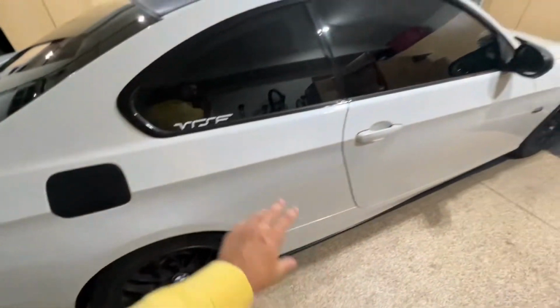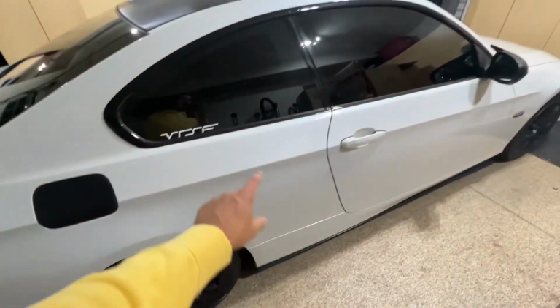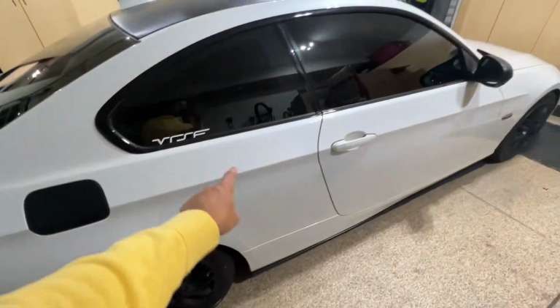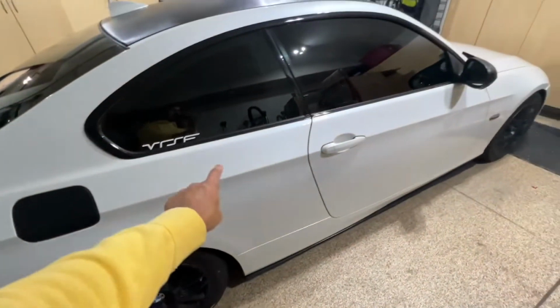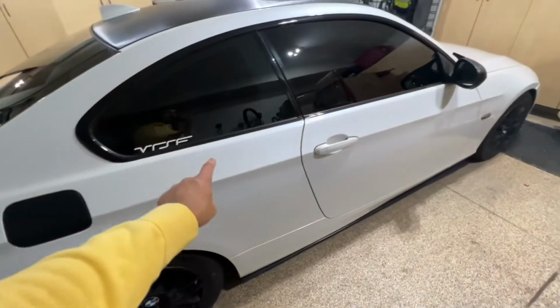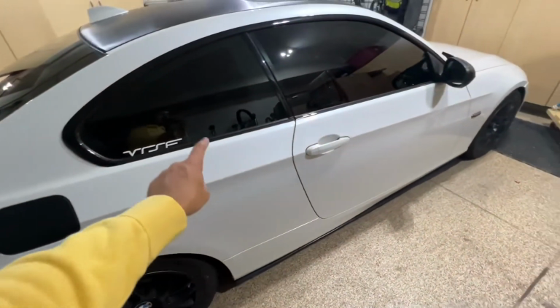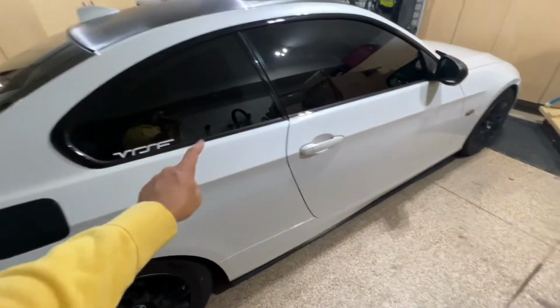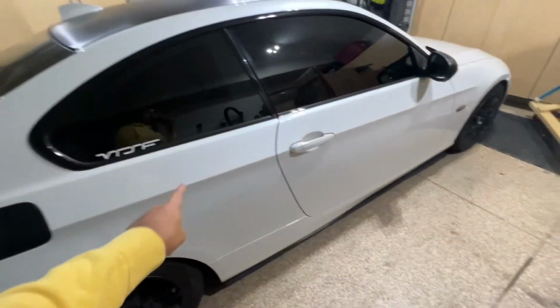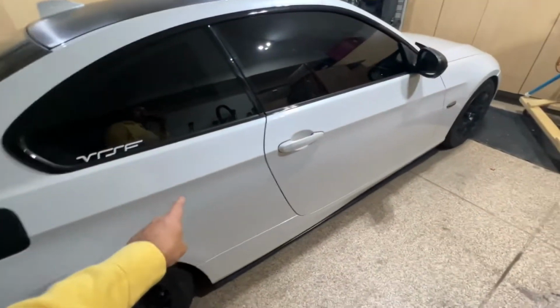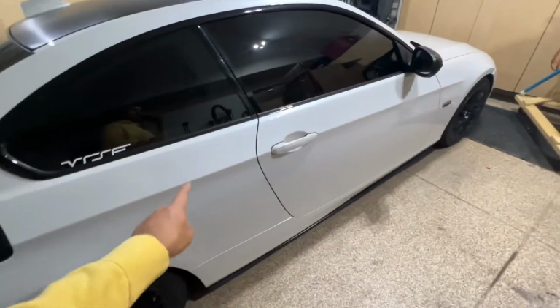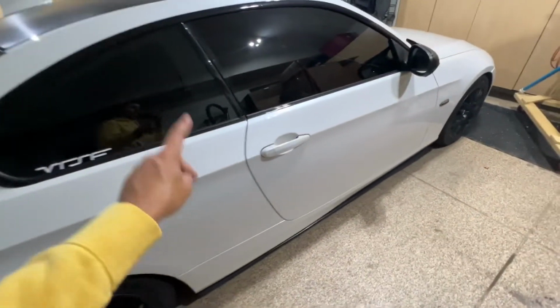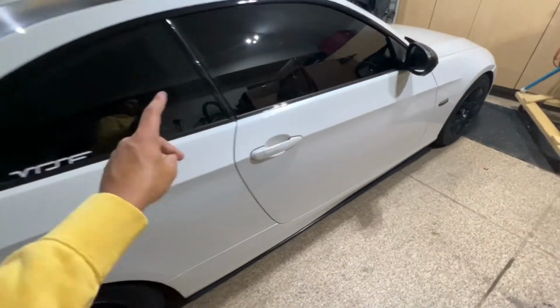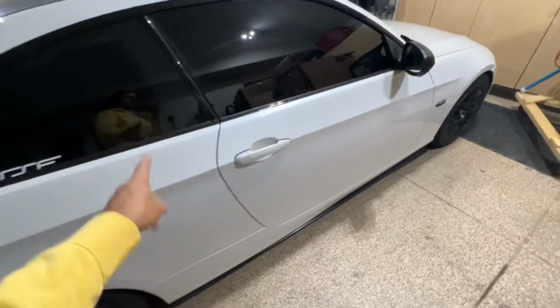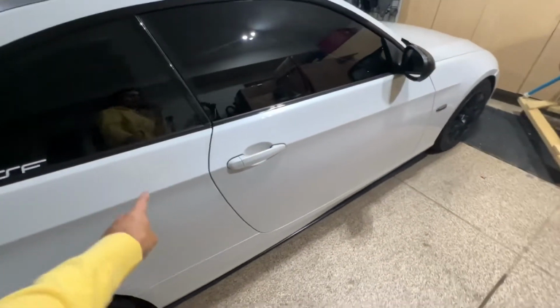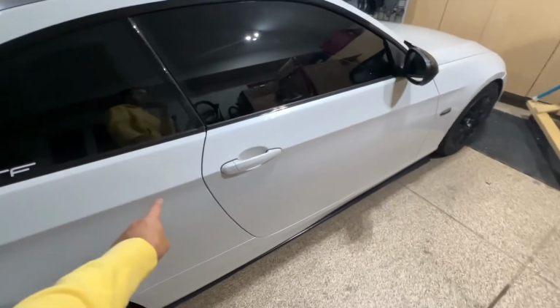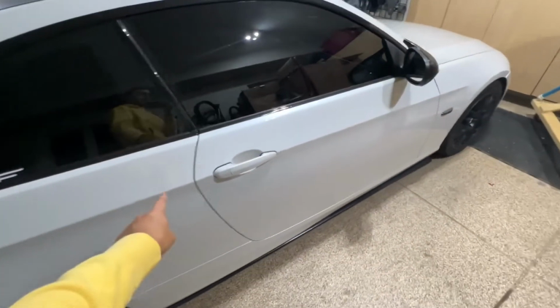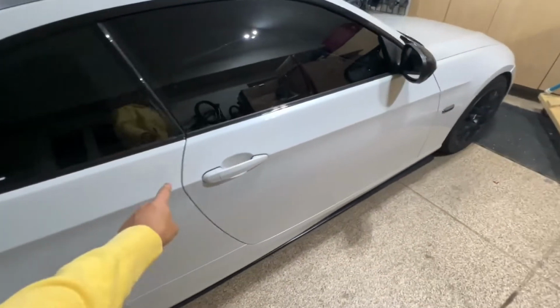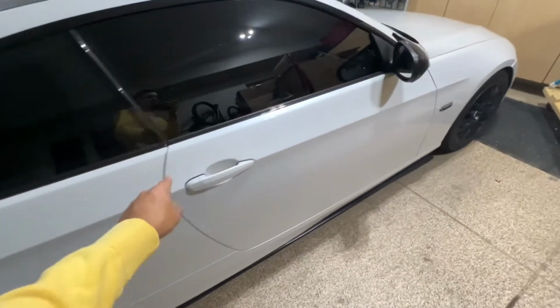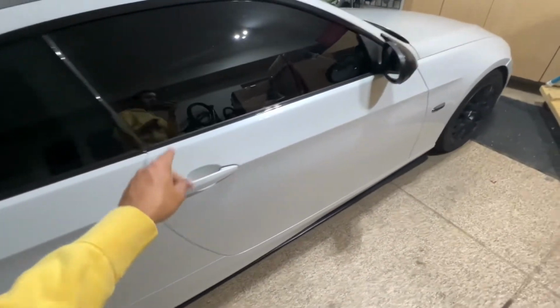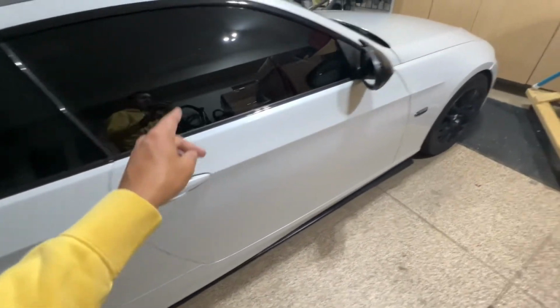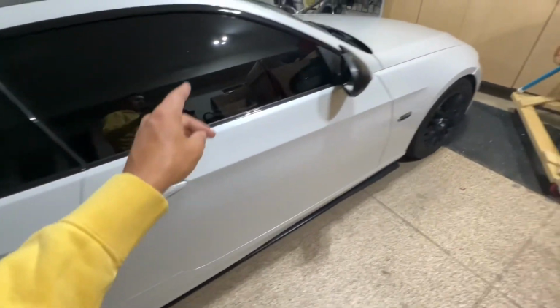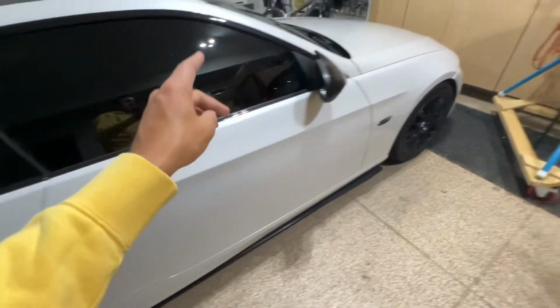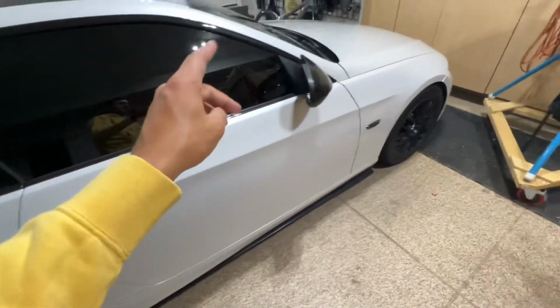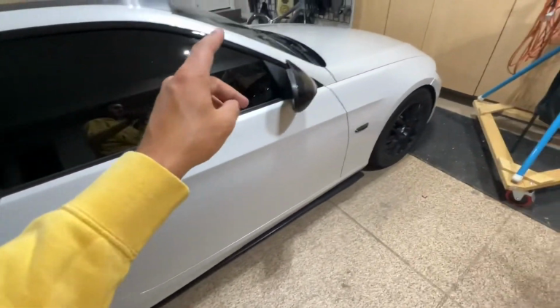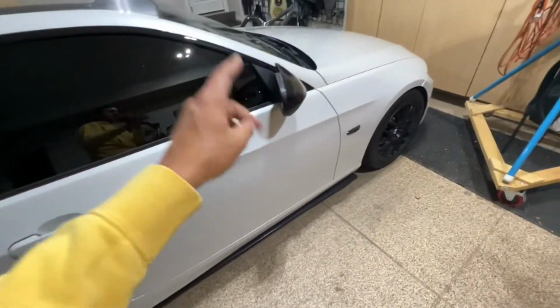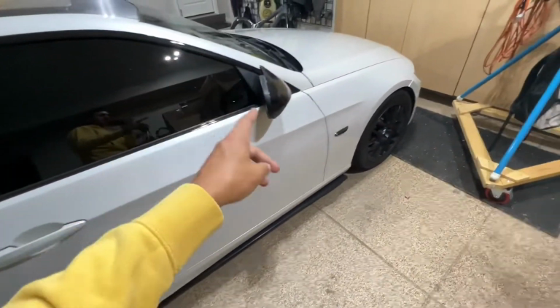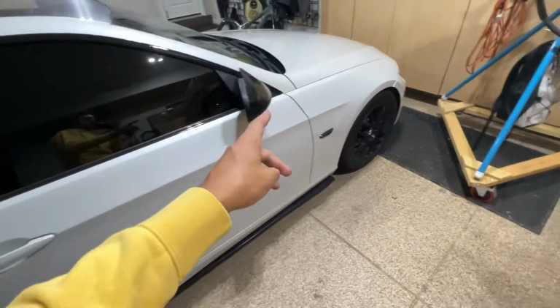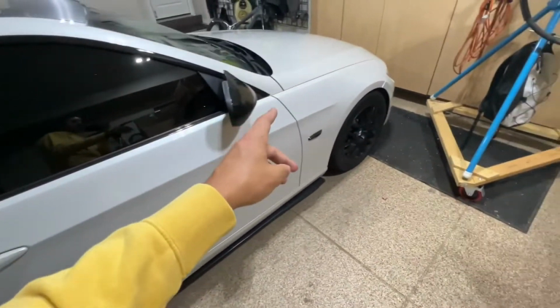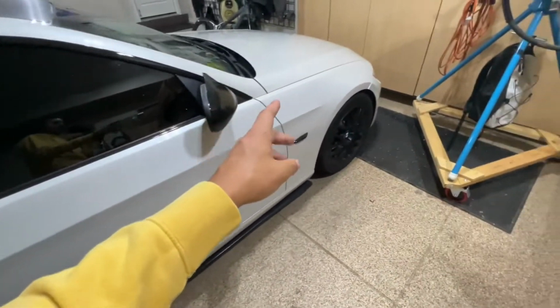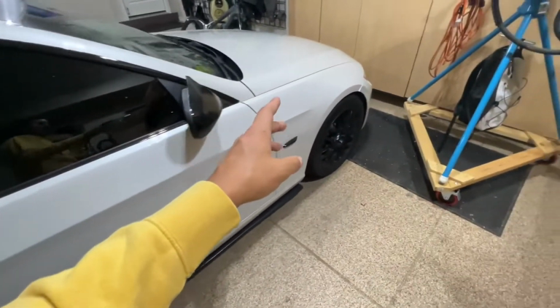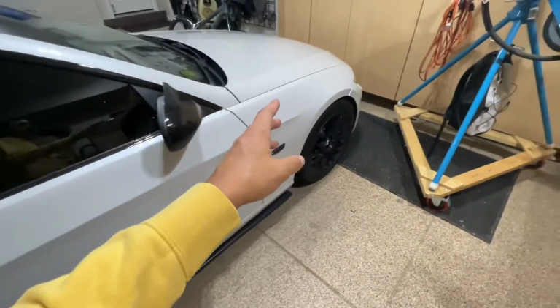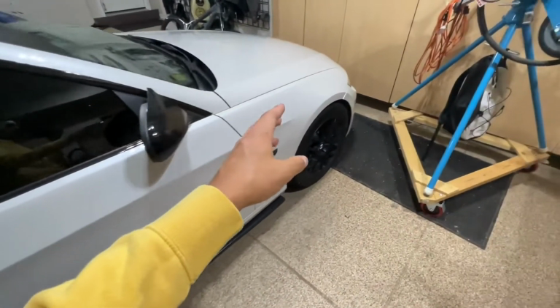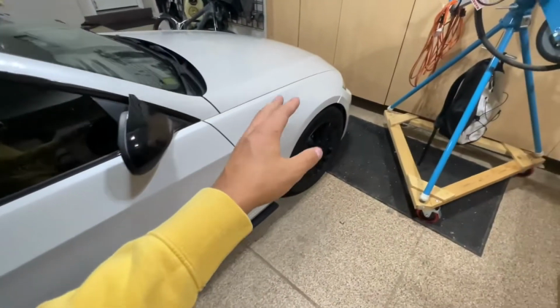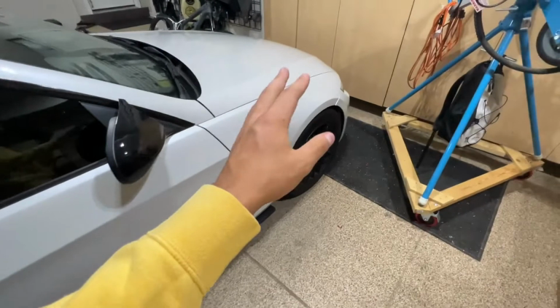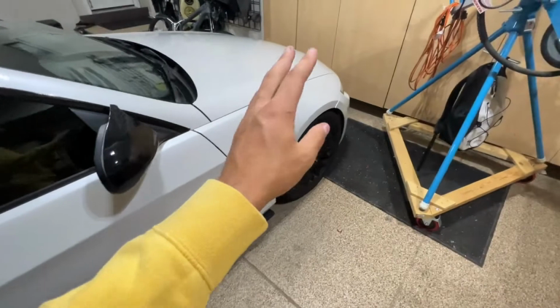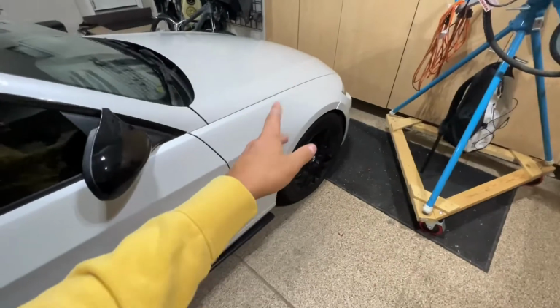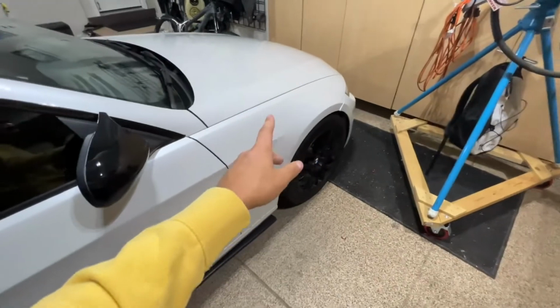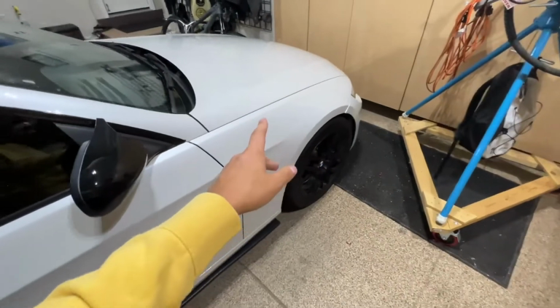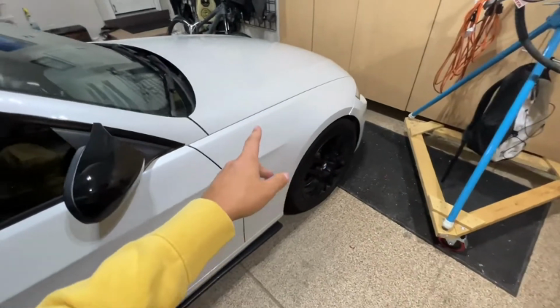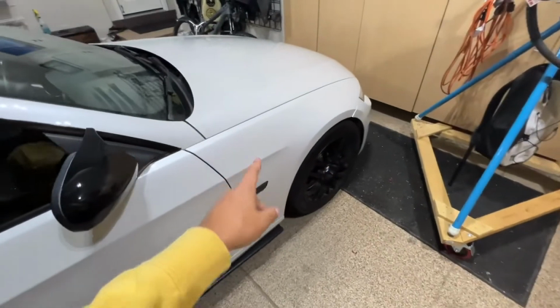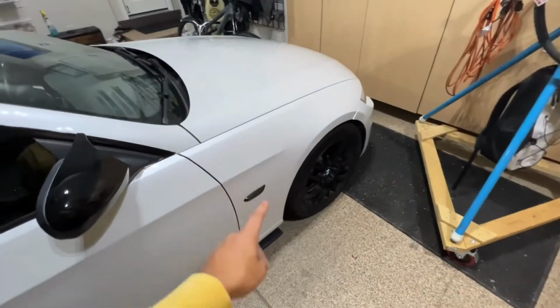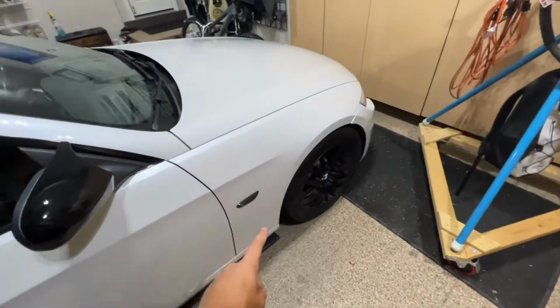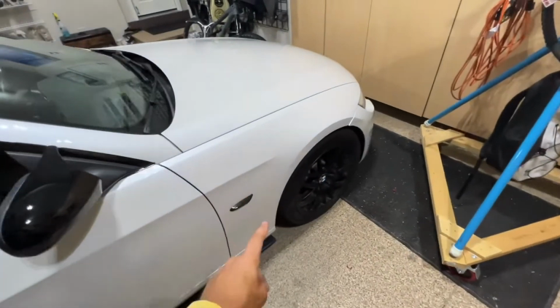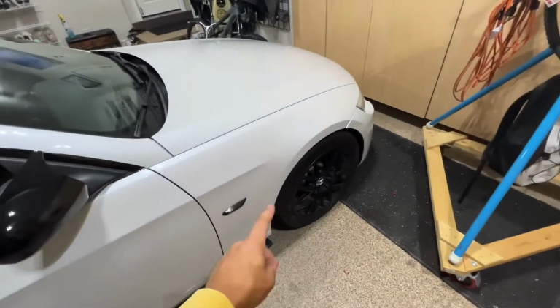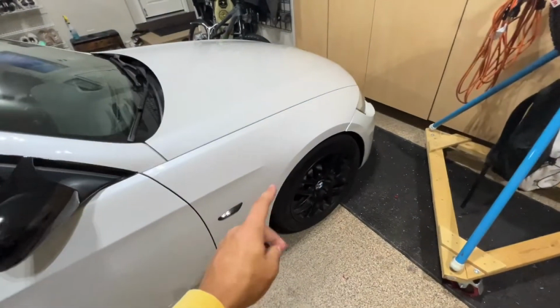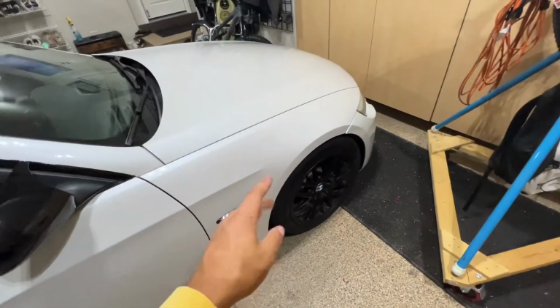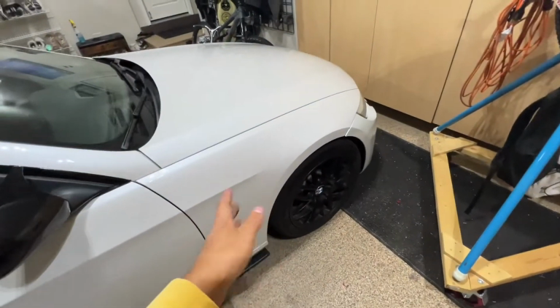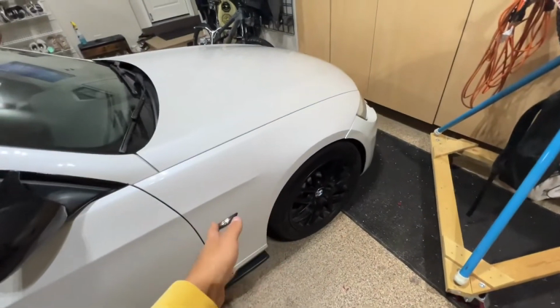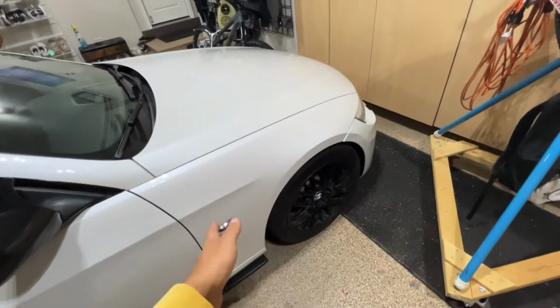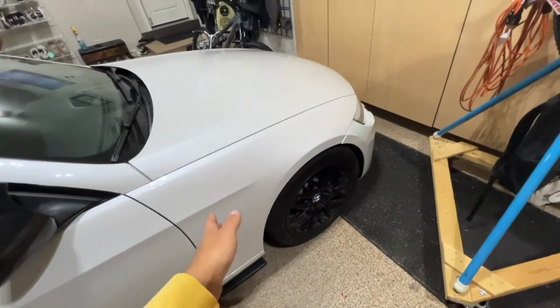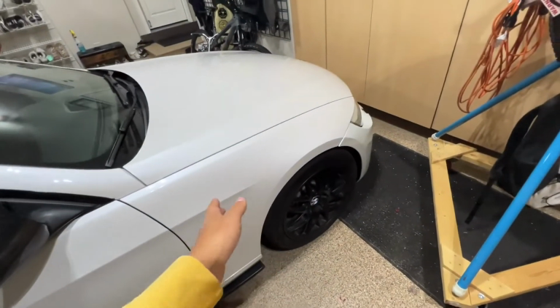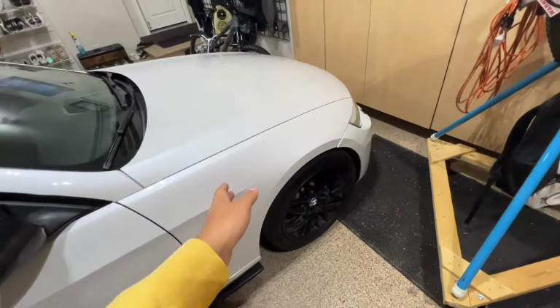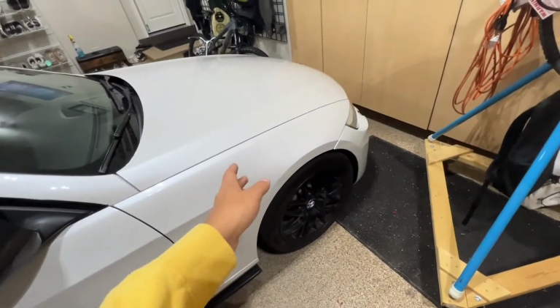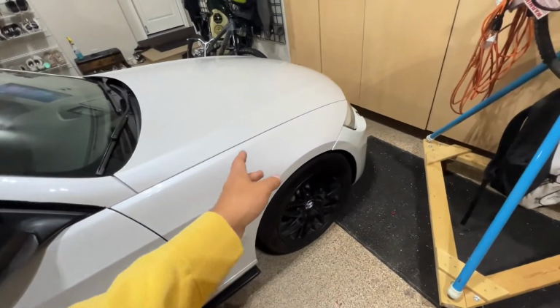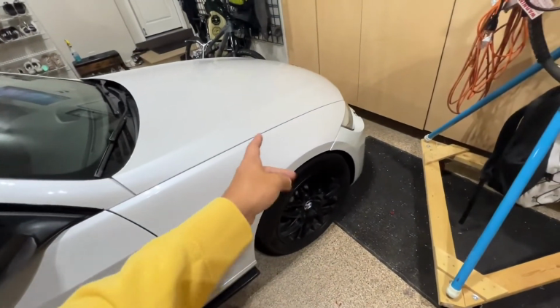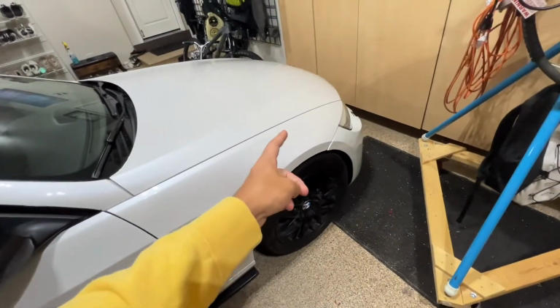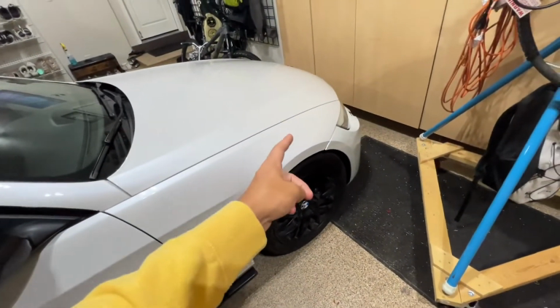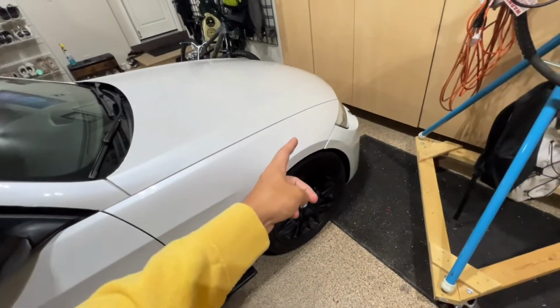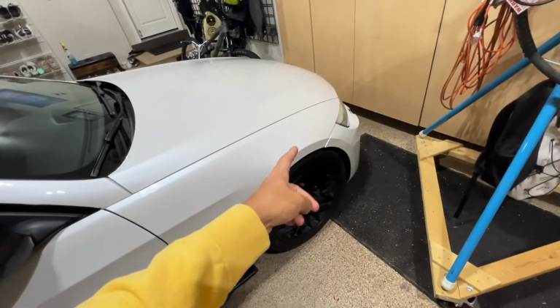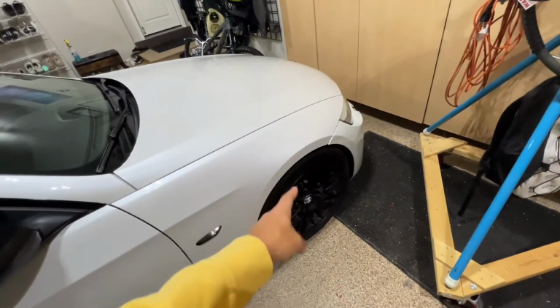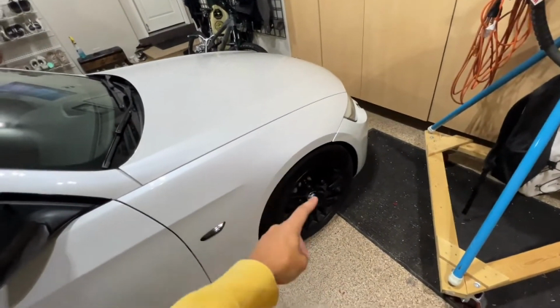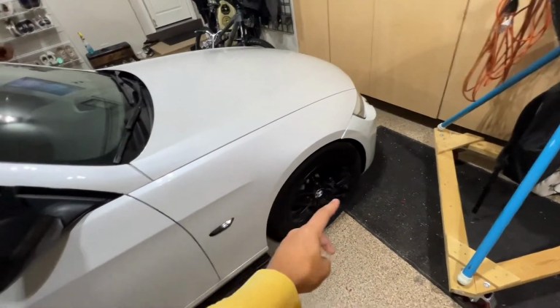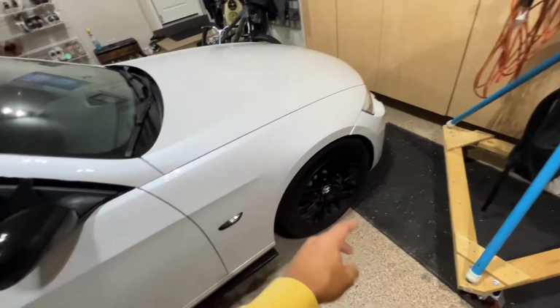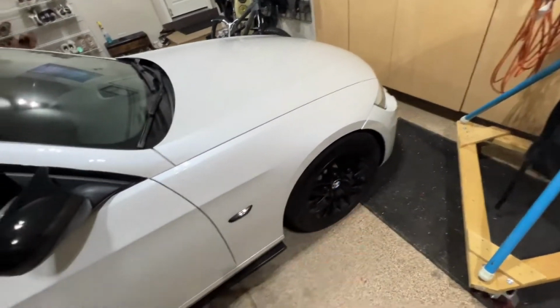I am running a full VRSF full bolt-on system with the N54, and we're going to look inside.